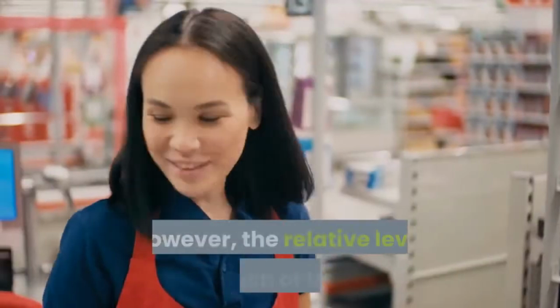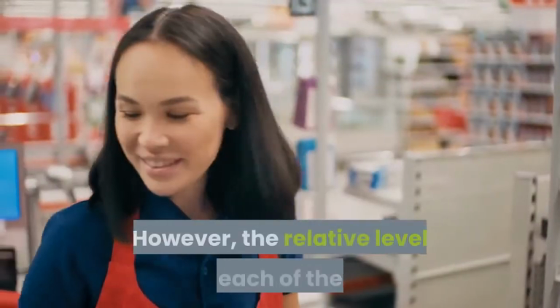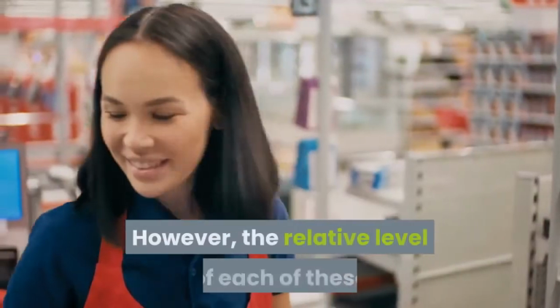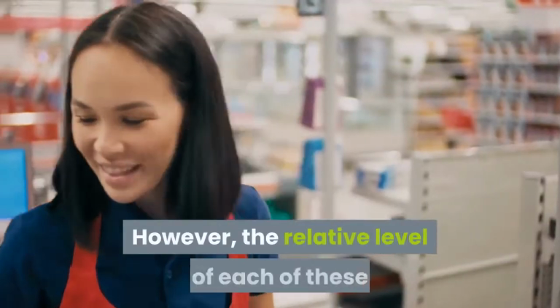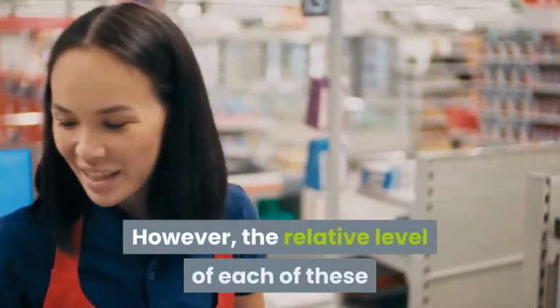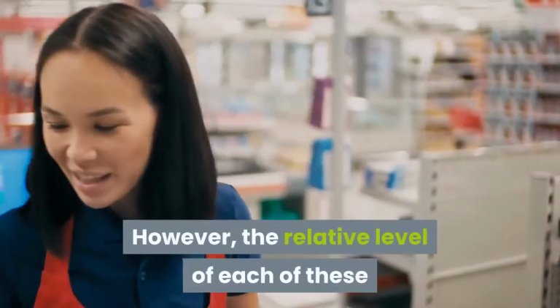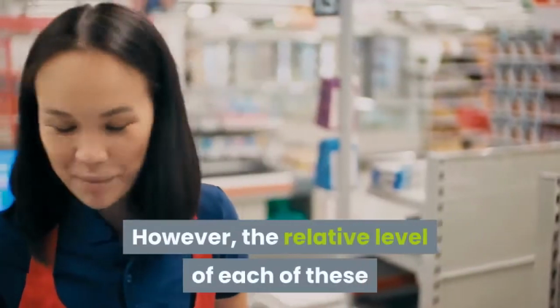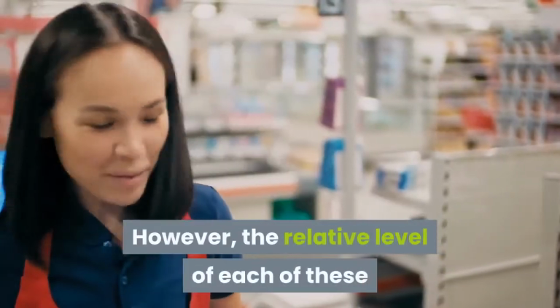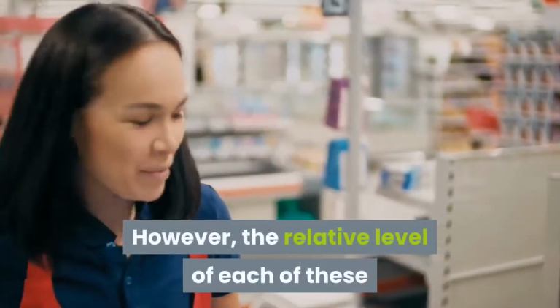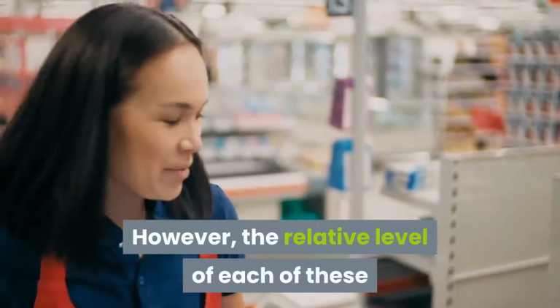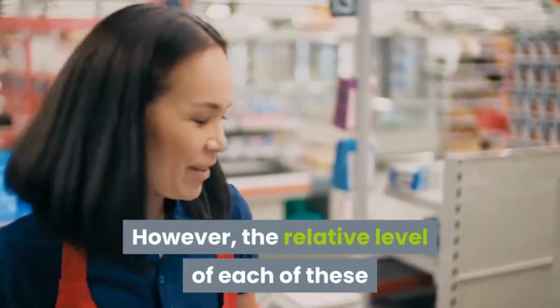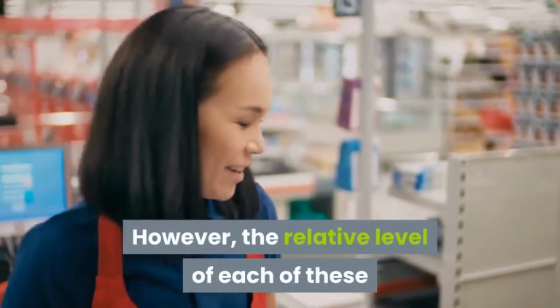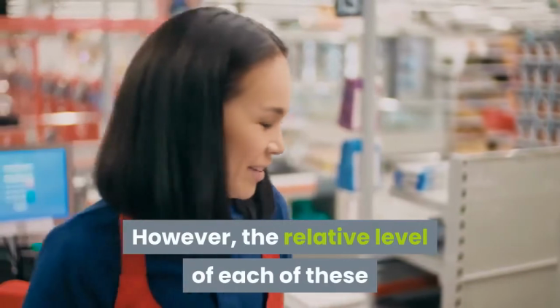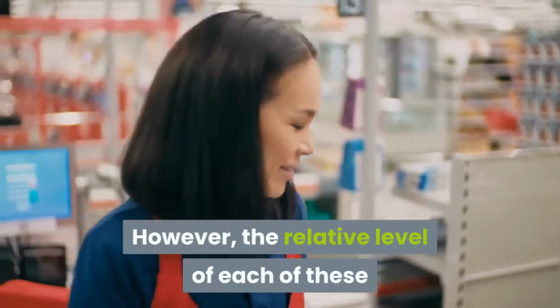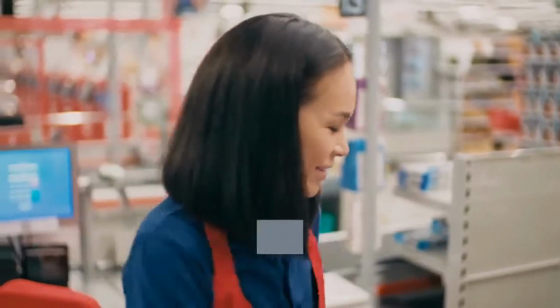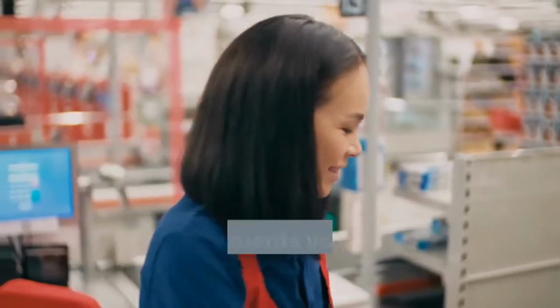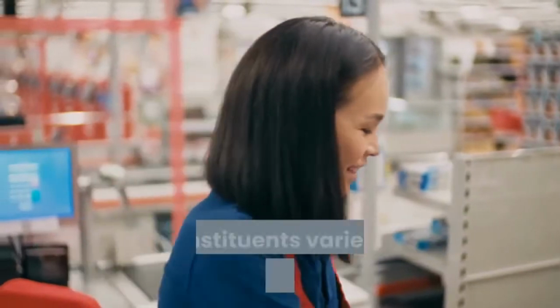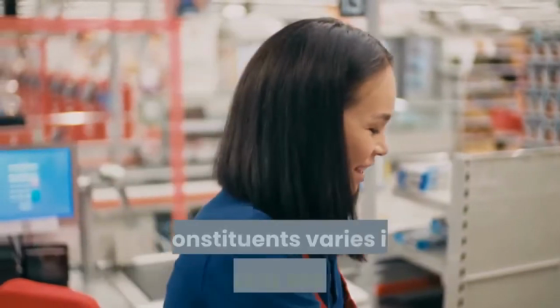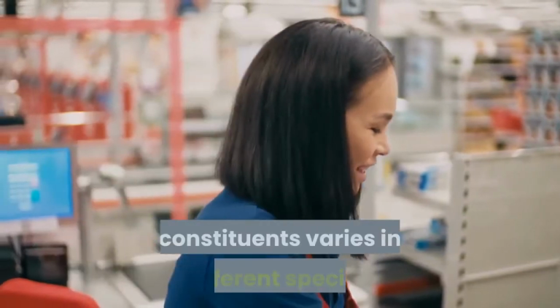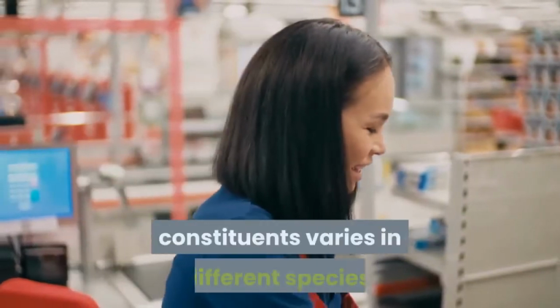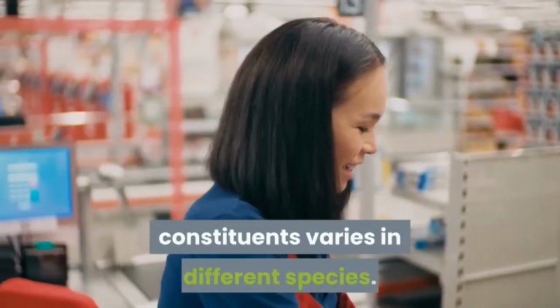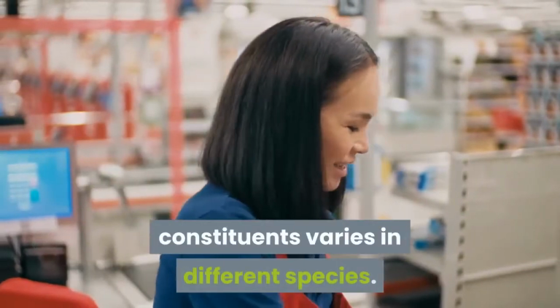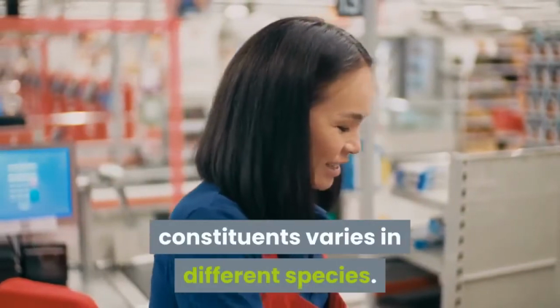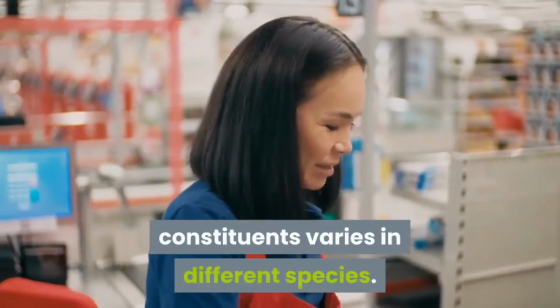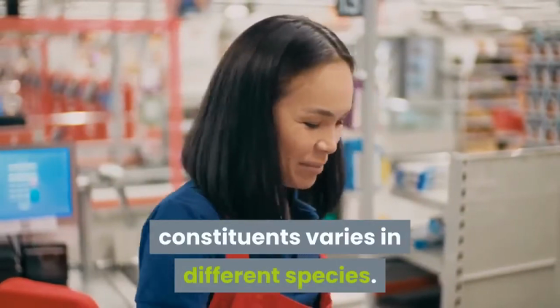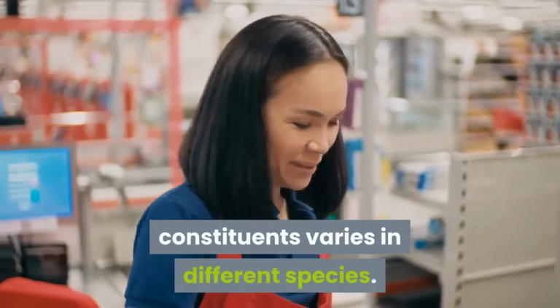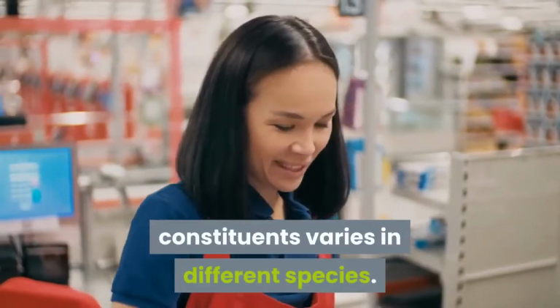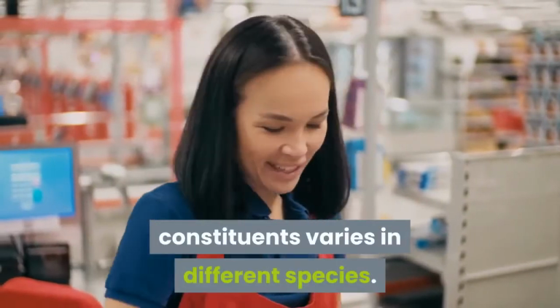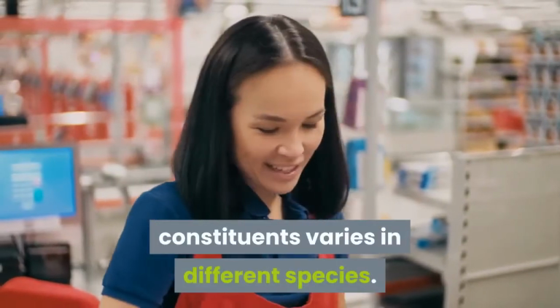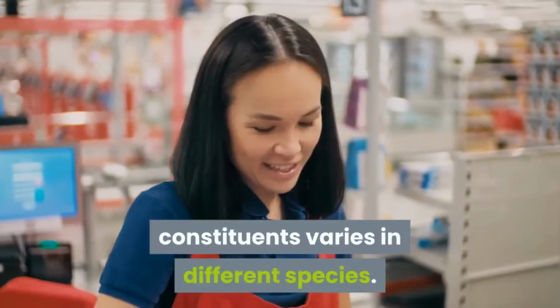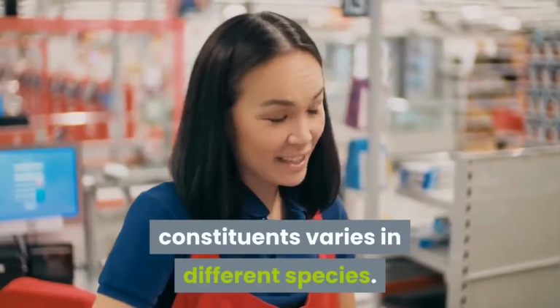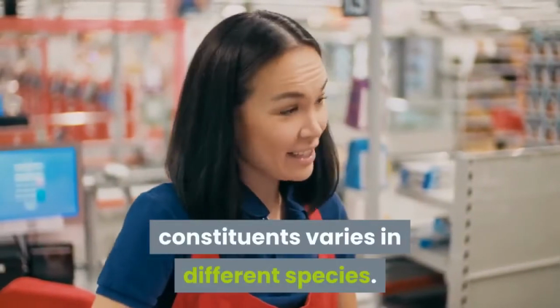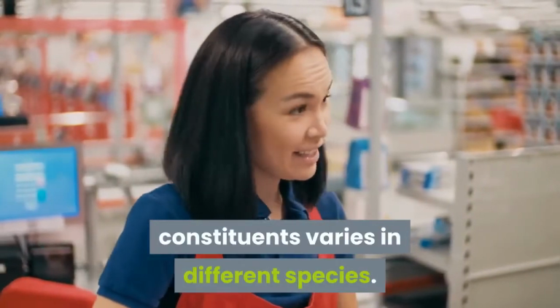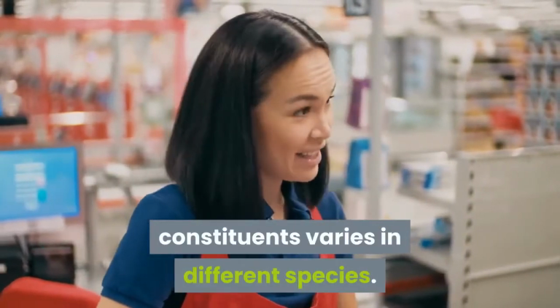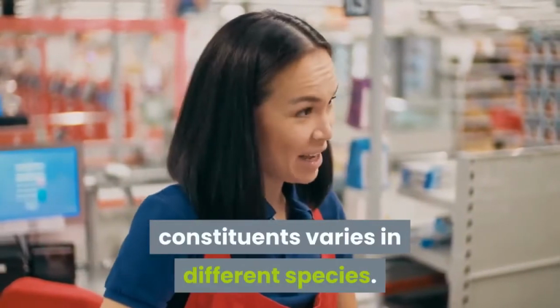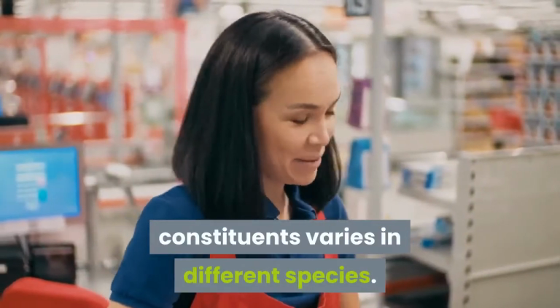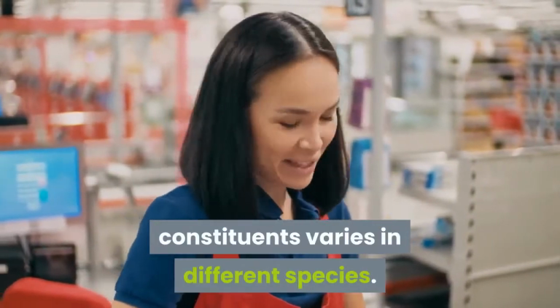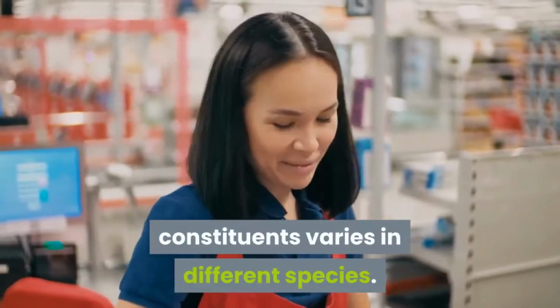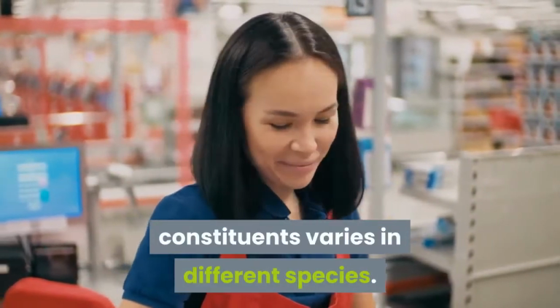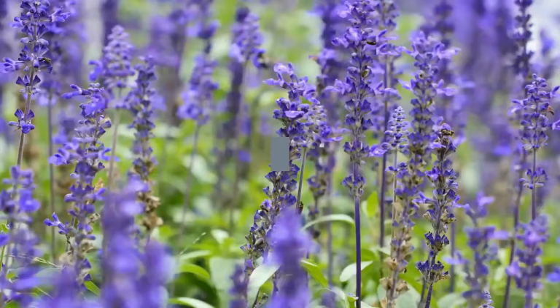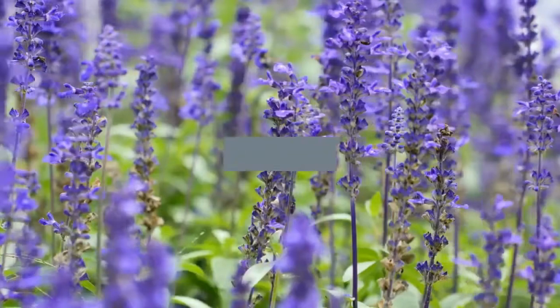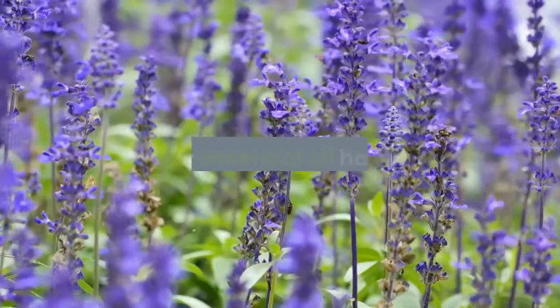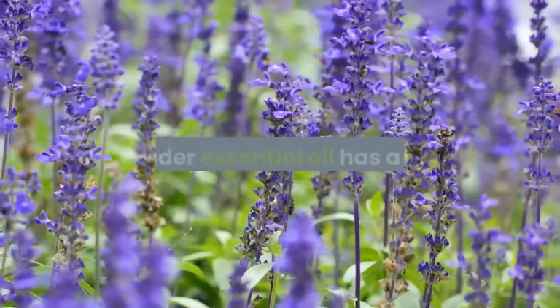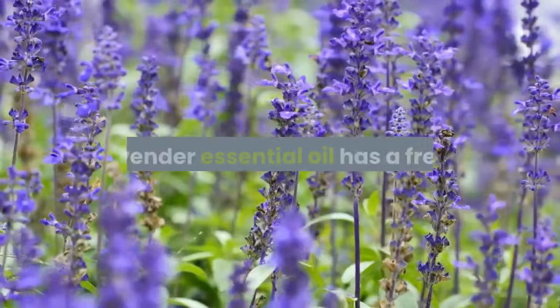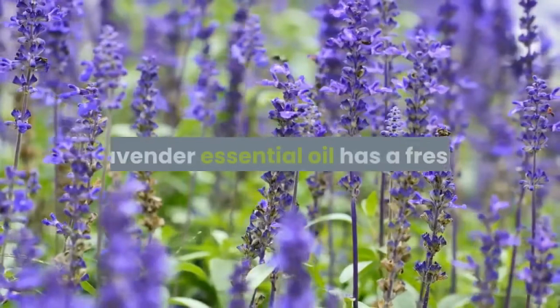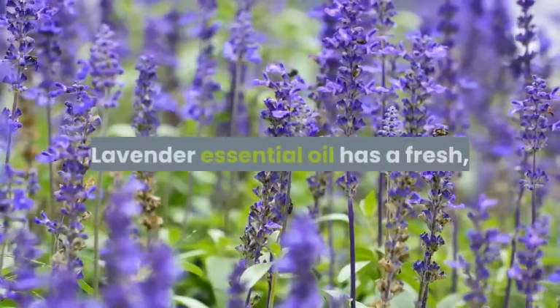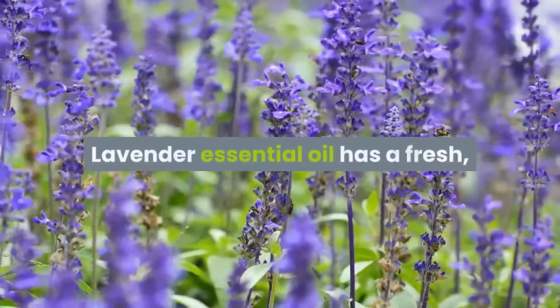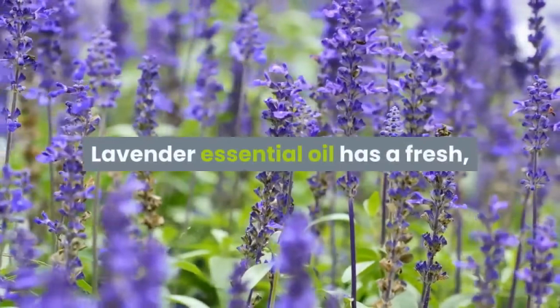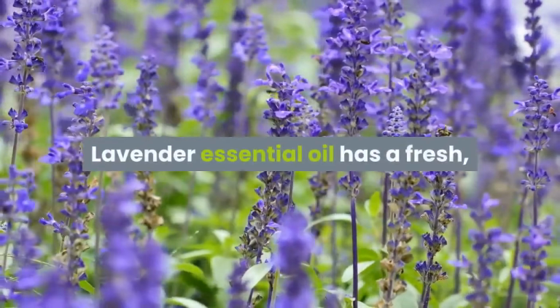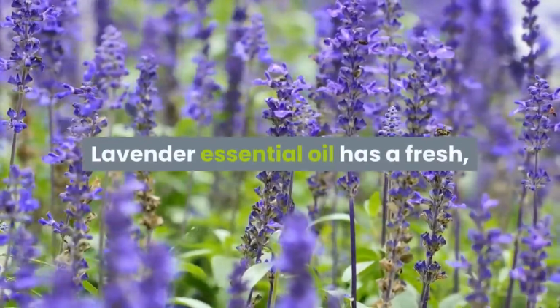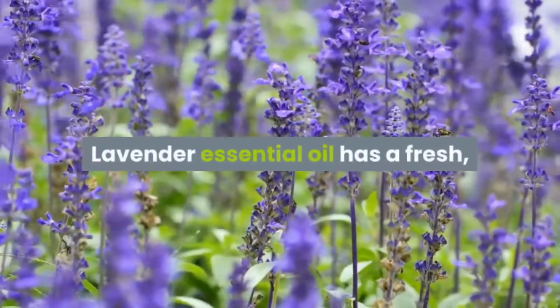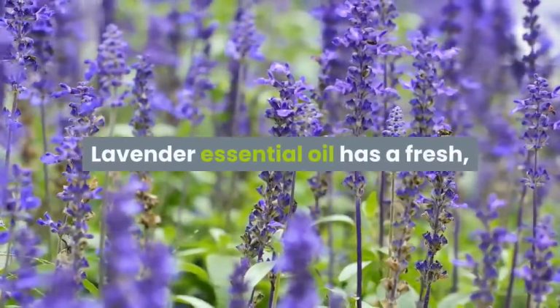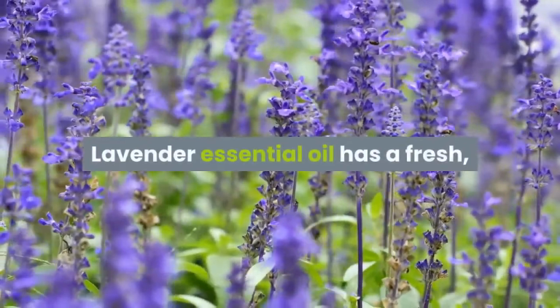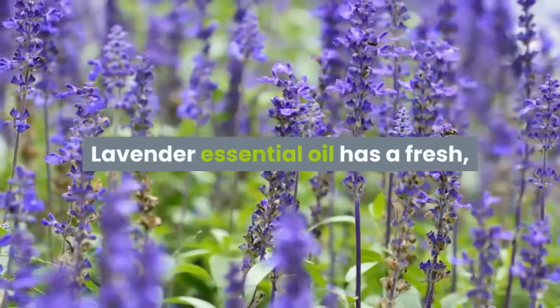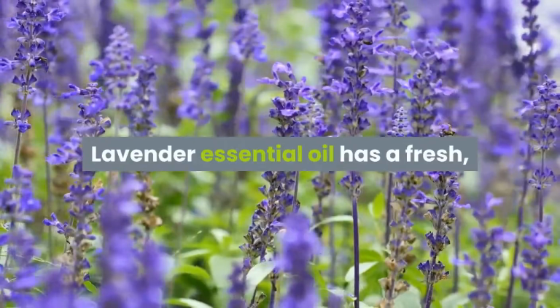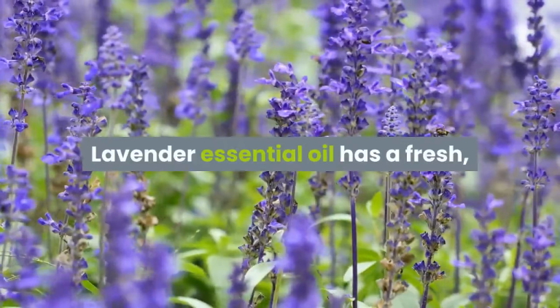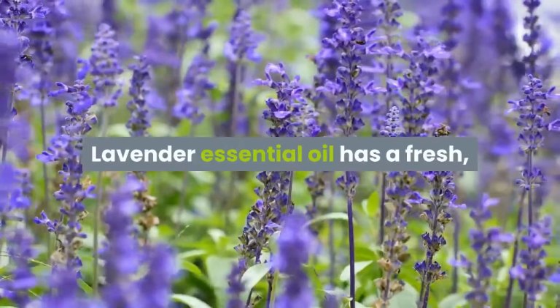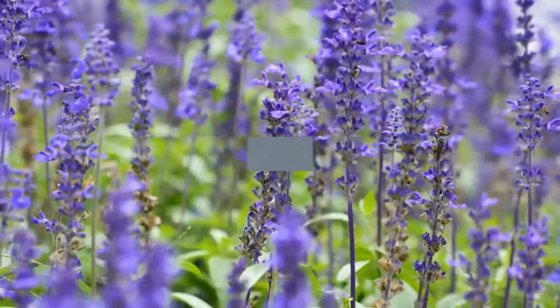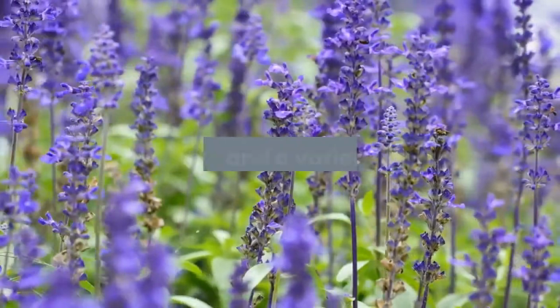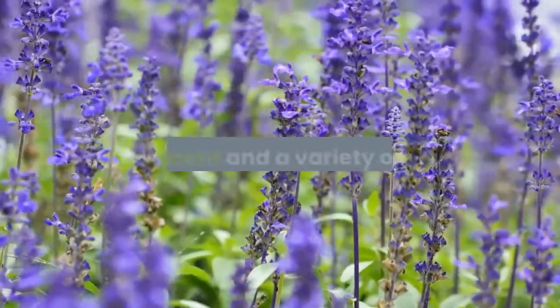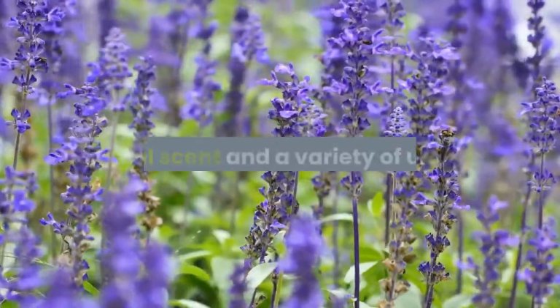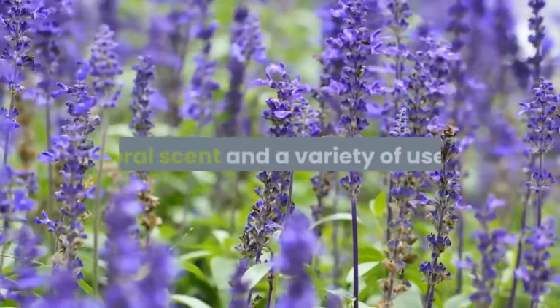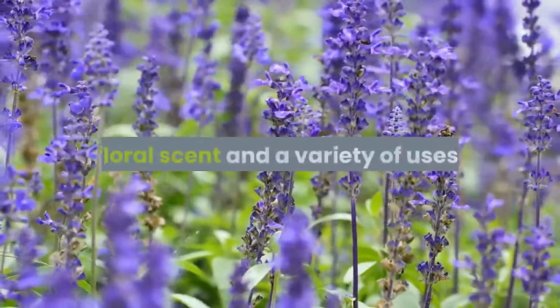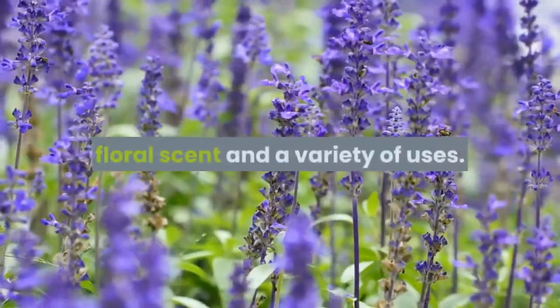The main constituents of lavender are linalool, linalyl acetate, 1,8-cineol, biosamine, terpinen-4-ol, and camphor. However, the relative level of each of these constituents varies in different species. Lavender essential oil has a fresh floral scent and a variety of uses.